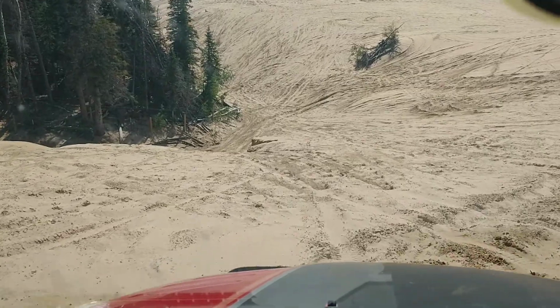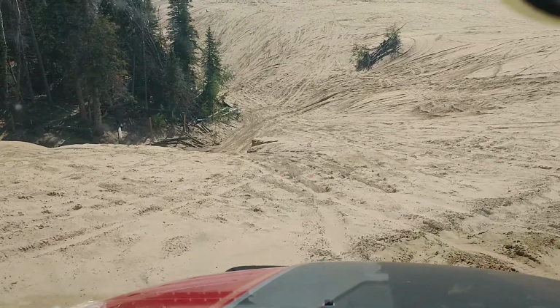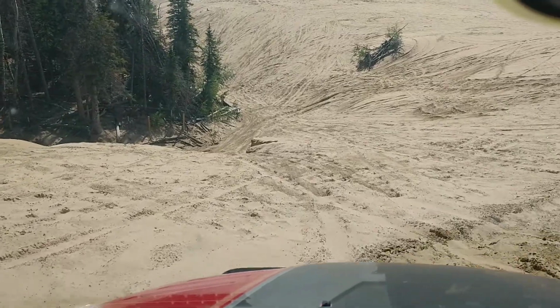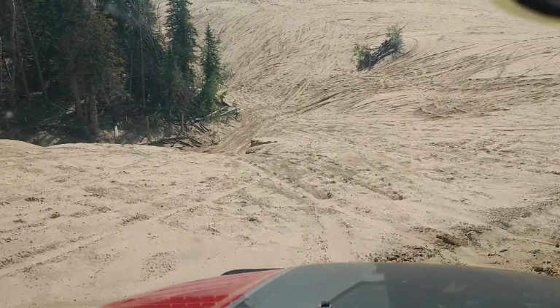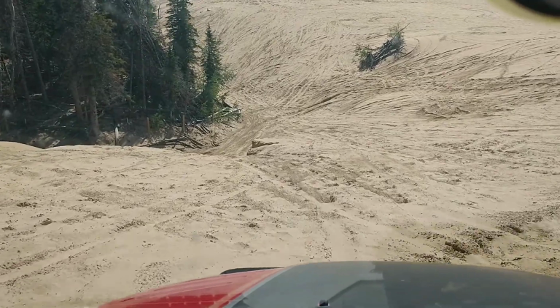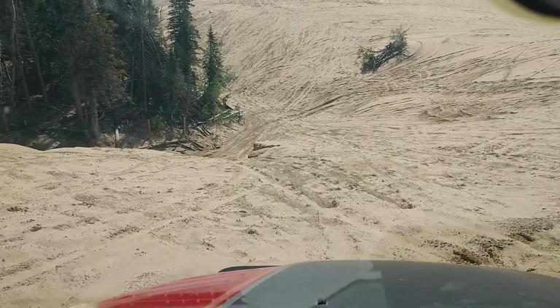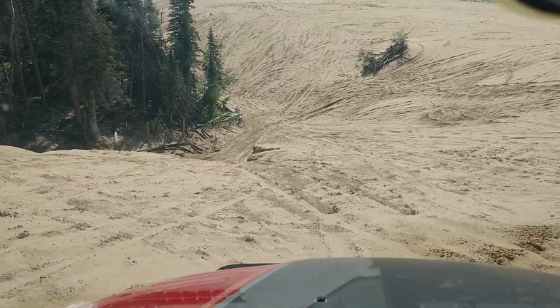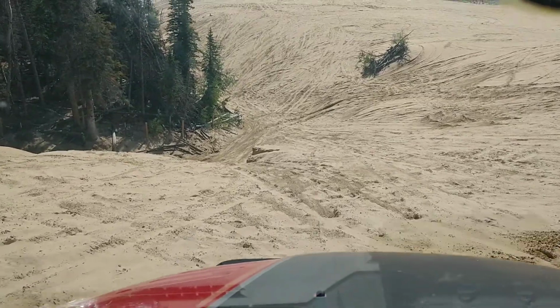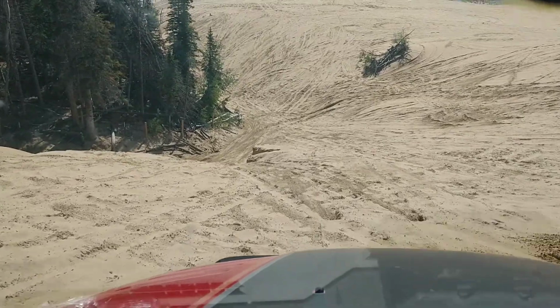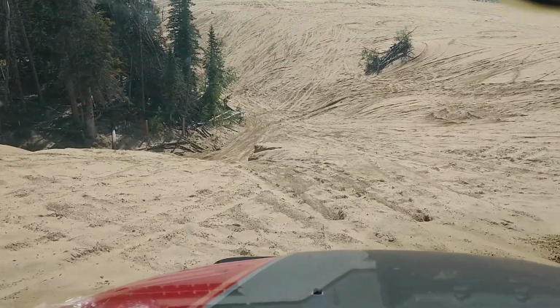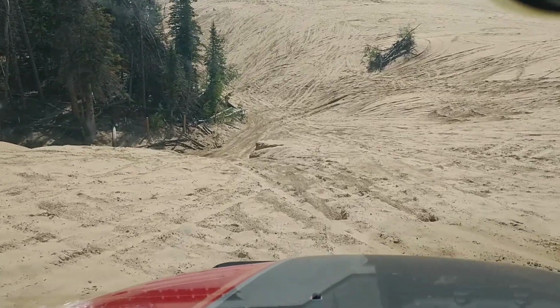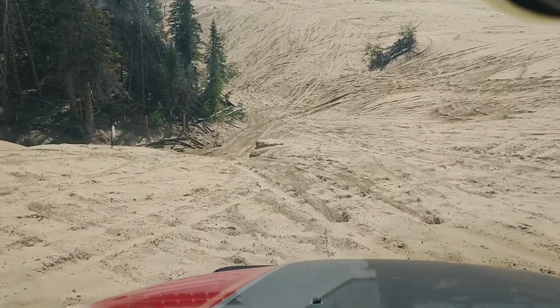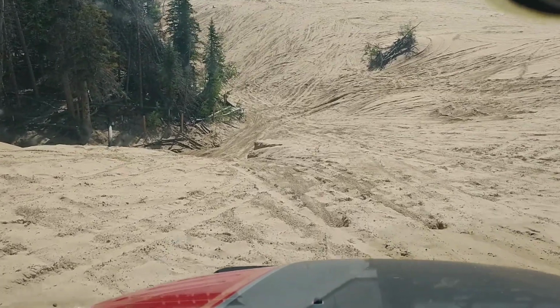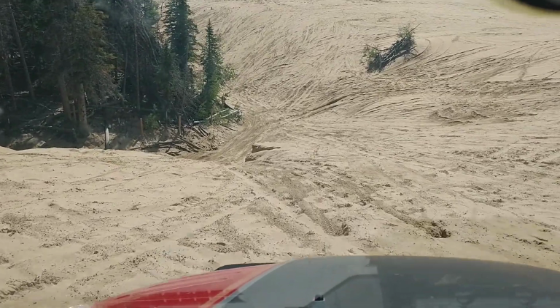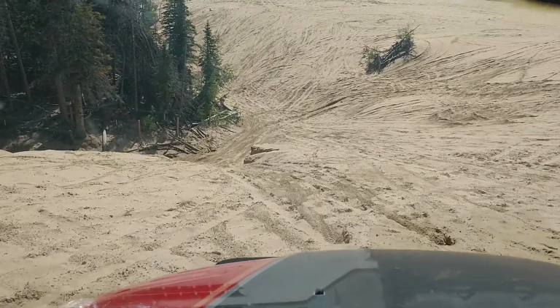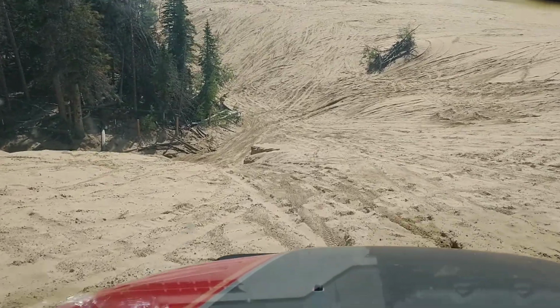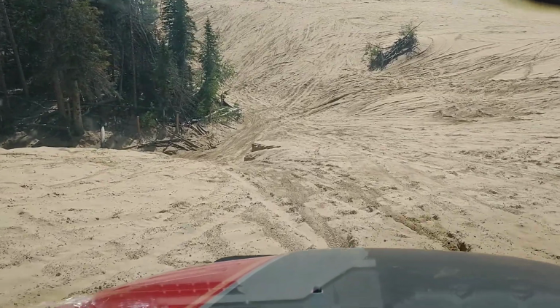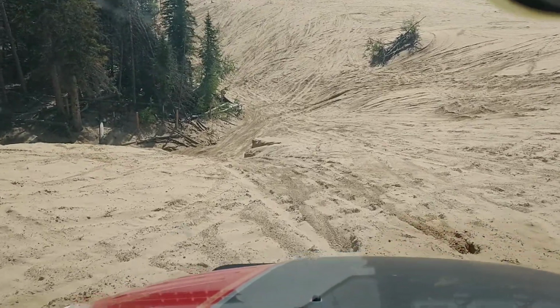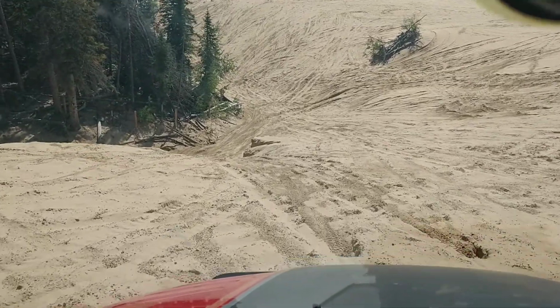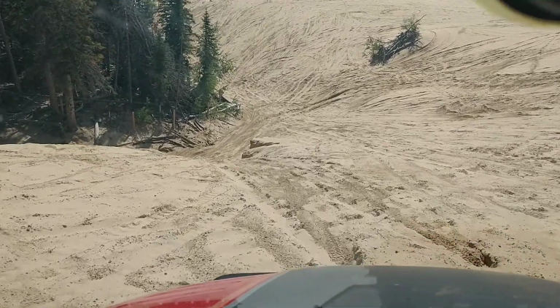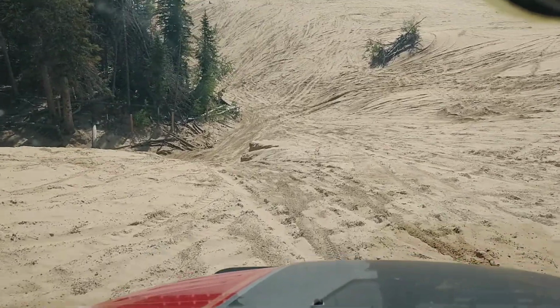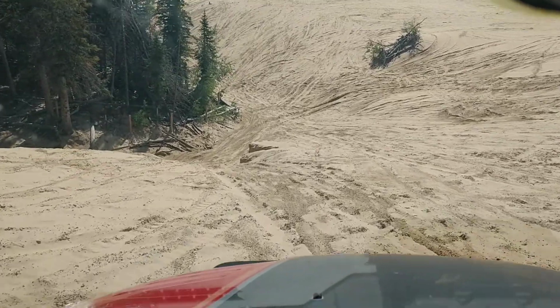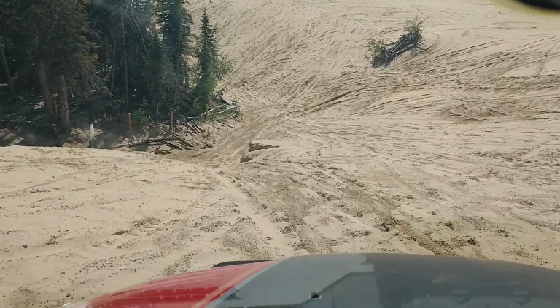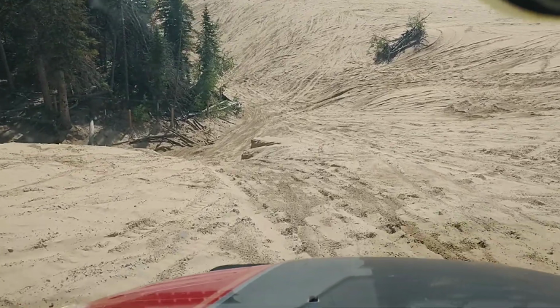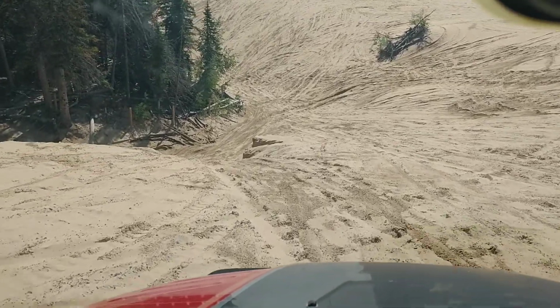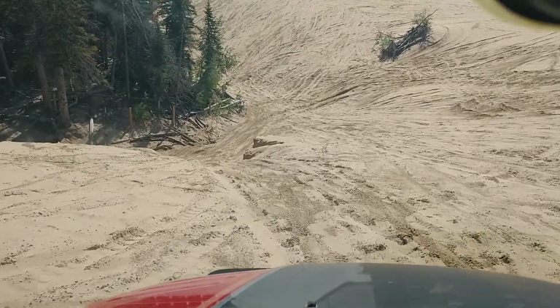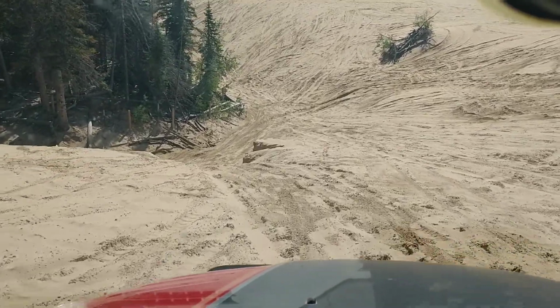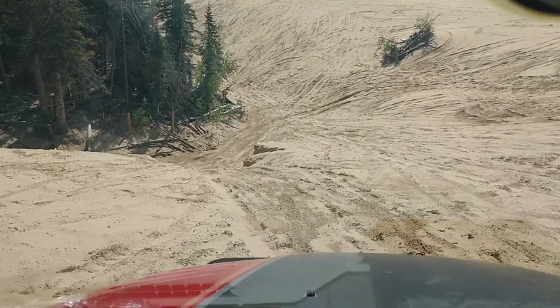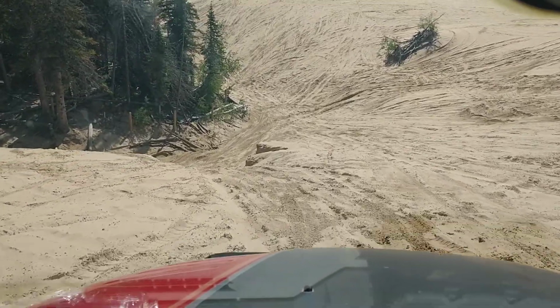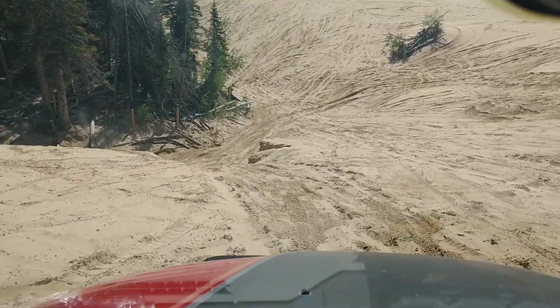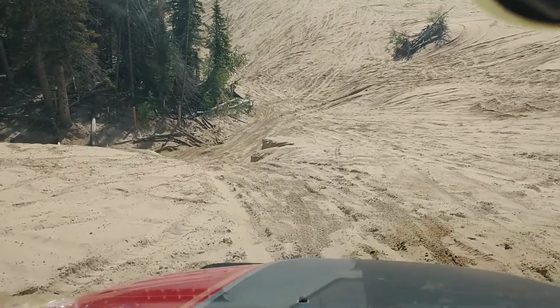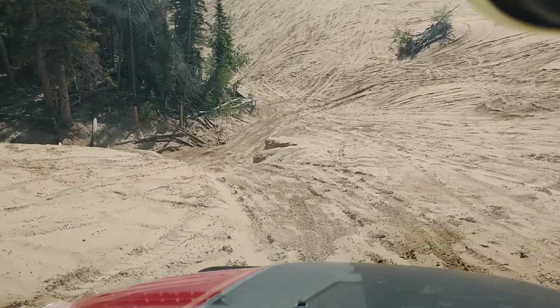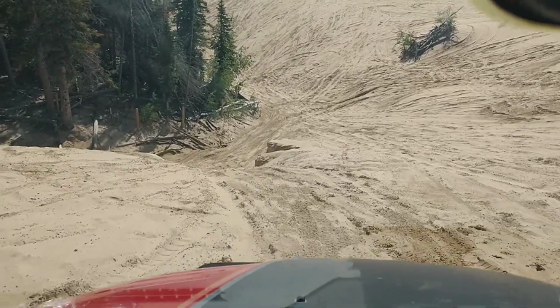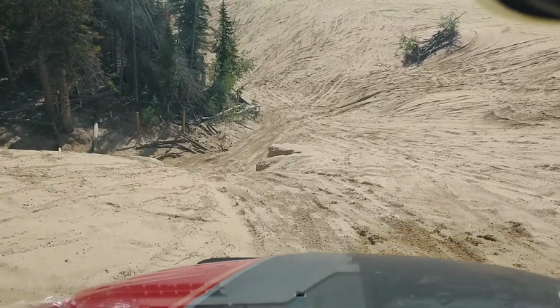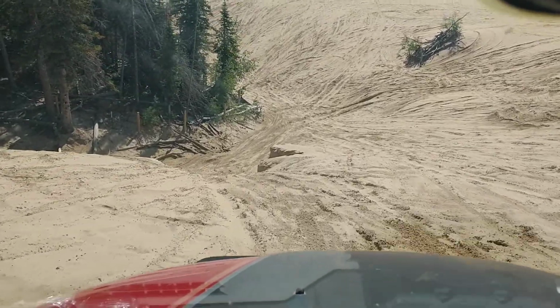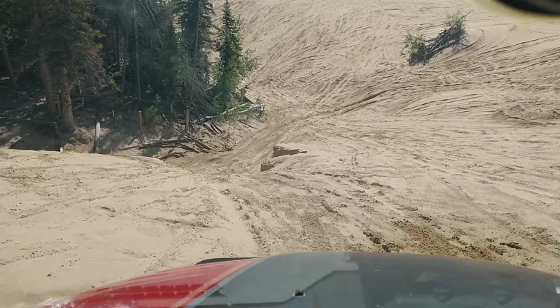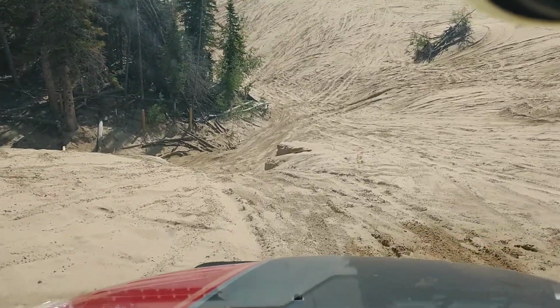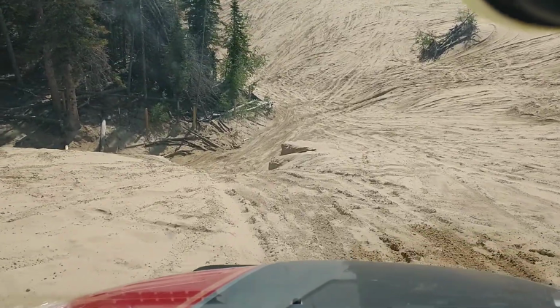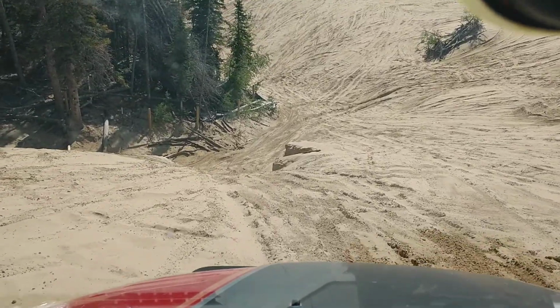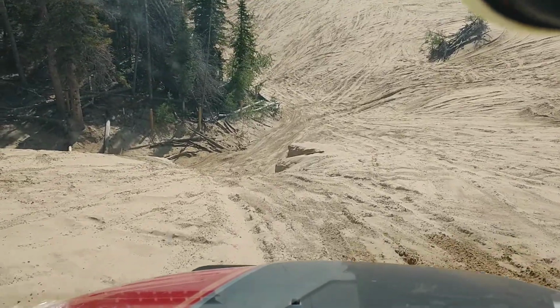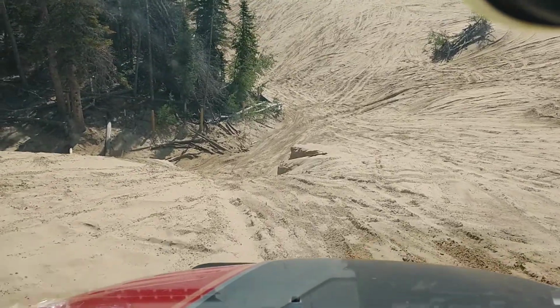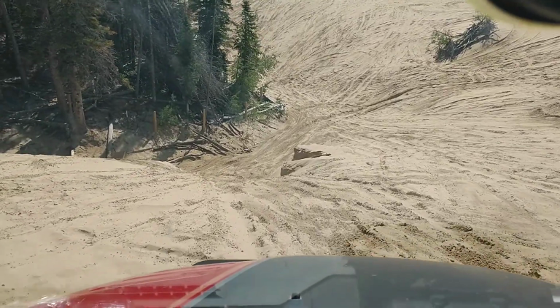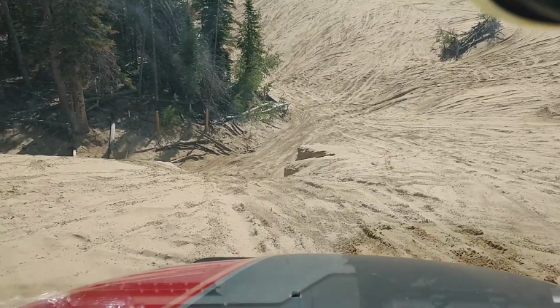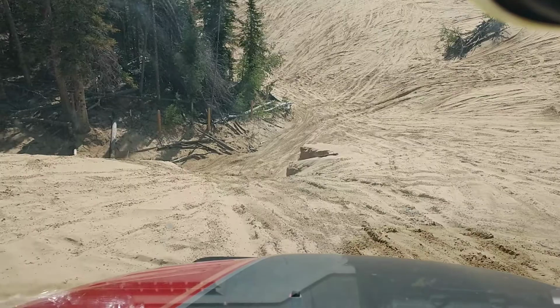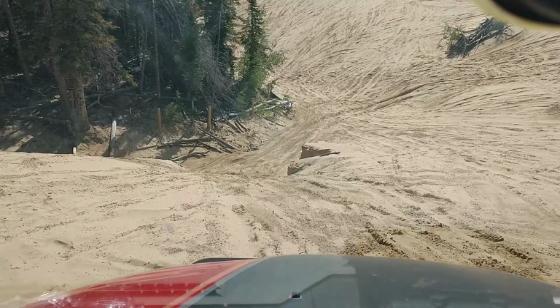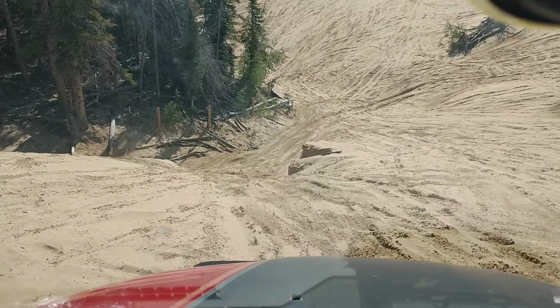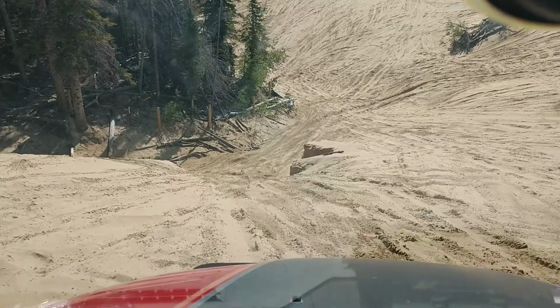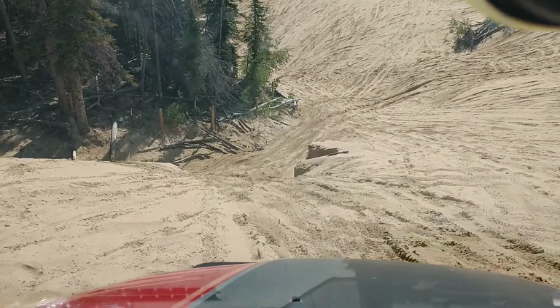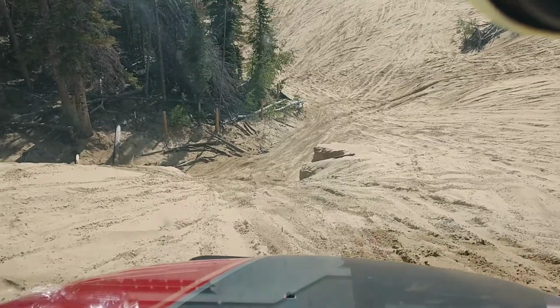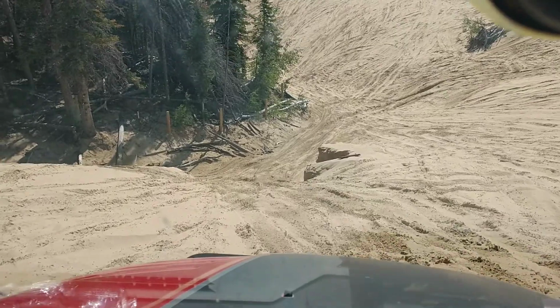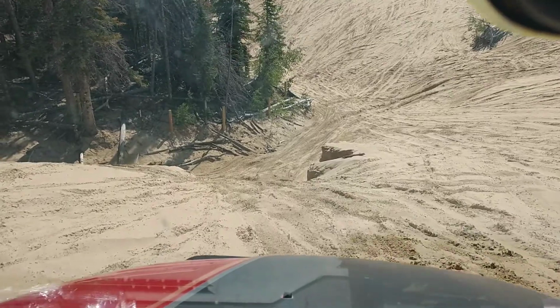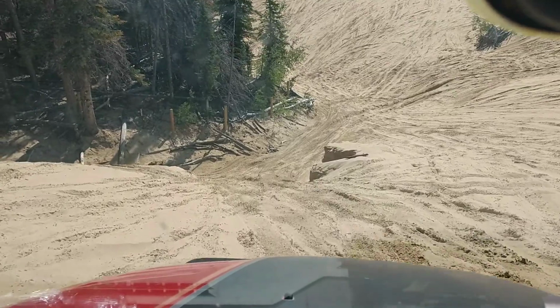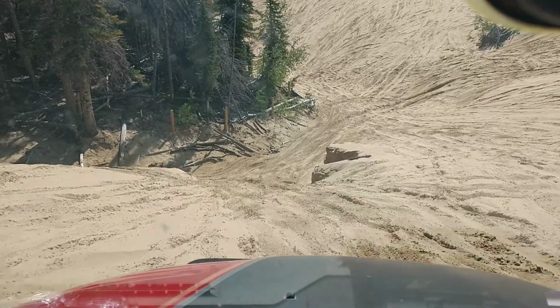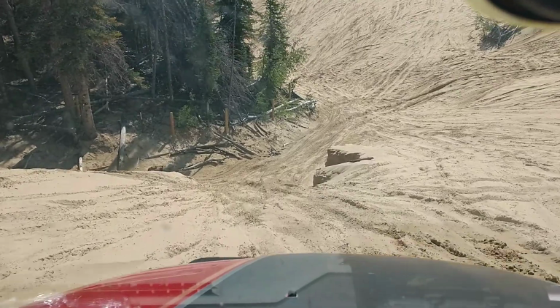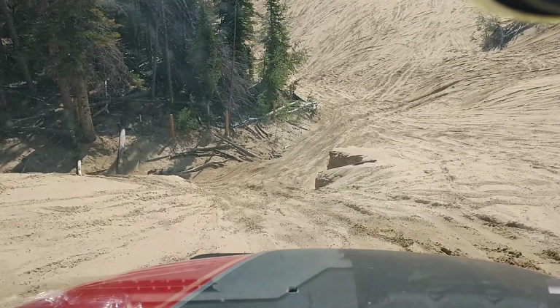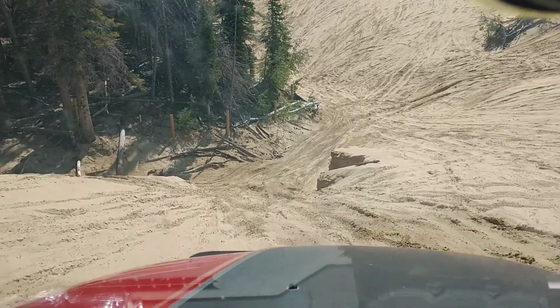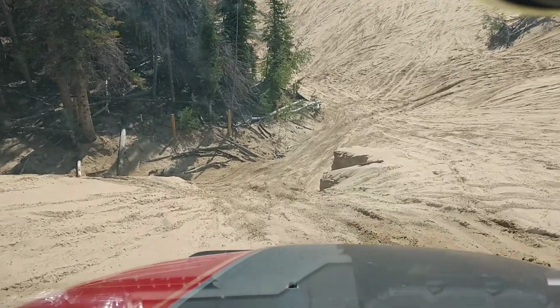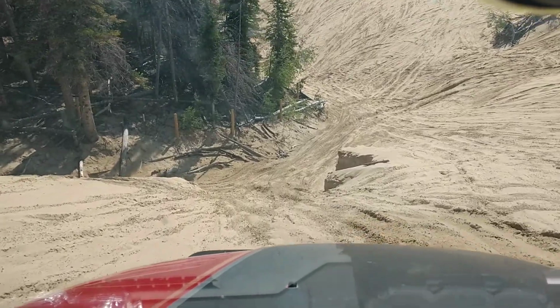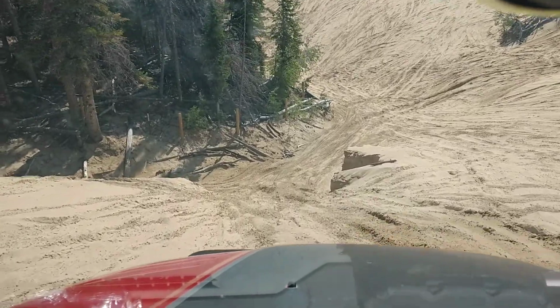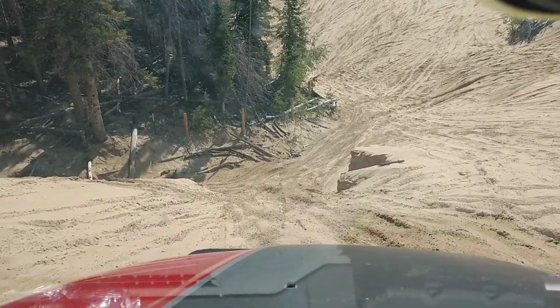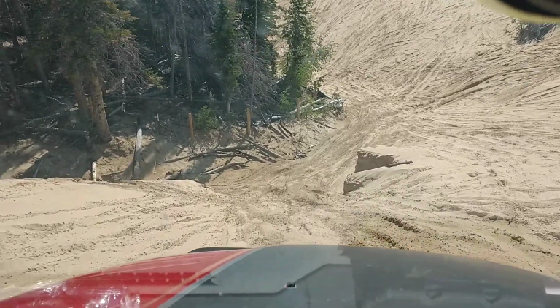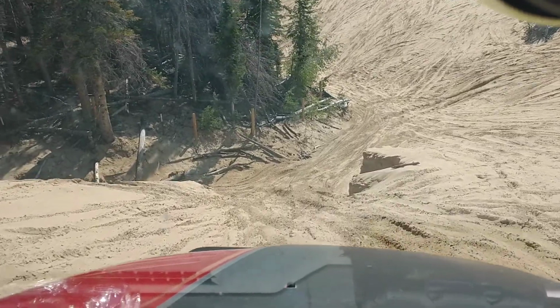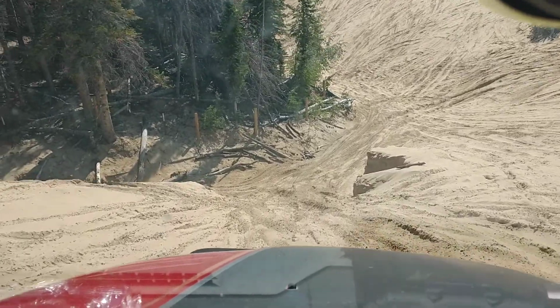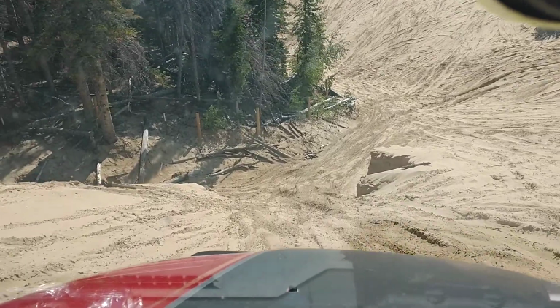Whoa, better get her back down in first gear here. I'm leaning into the seatbelt pretty good here.